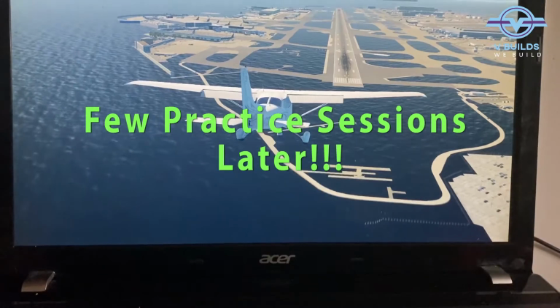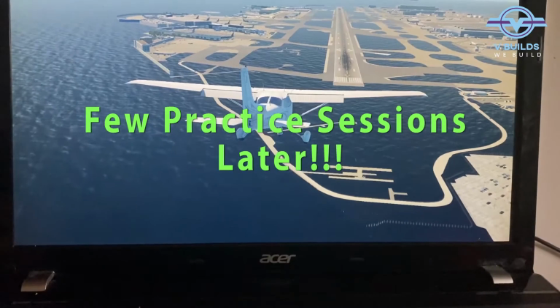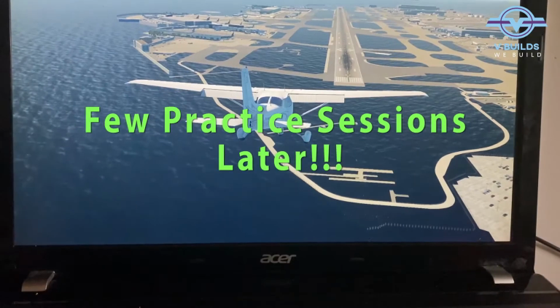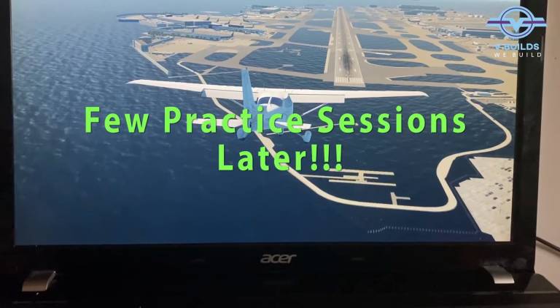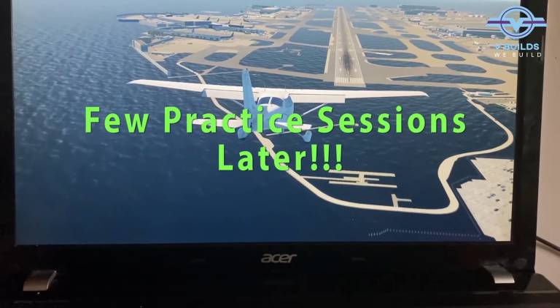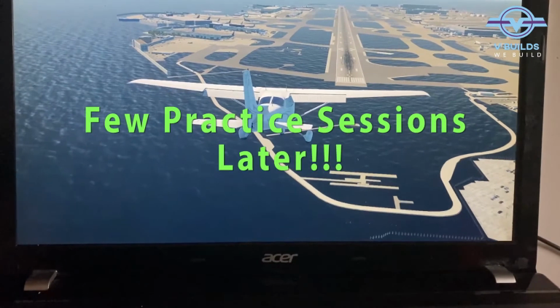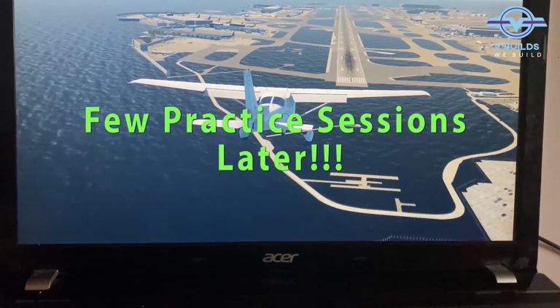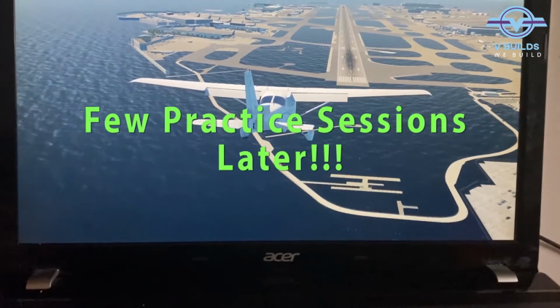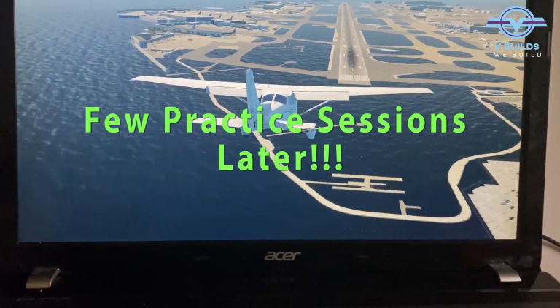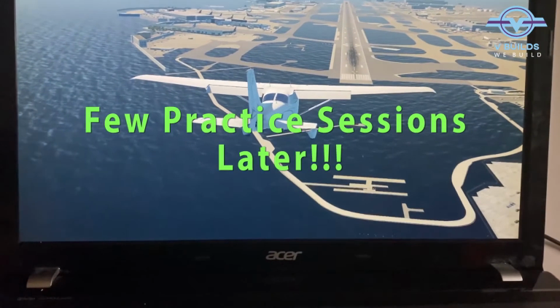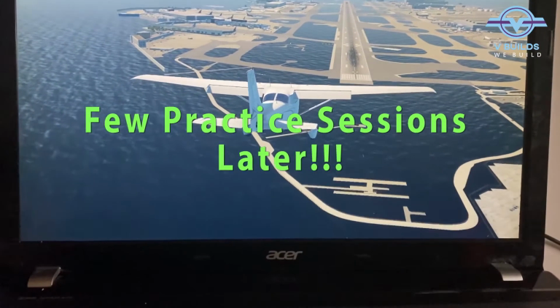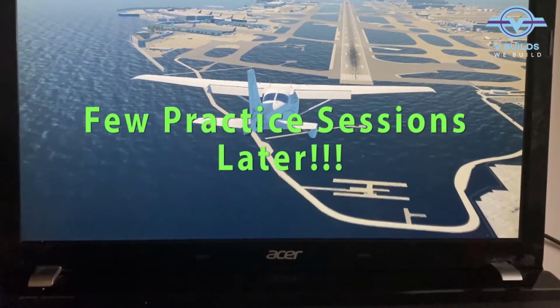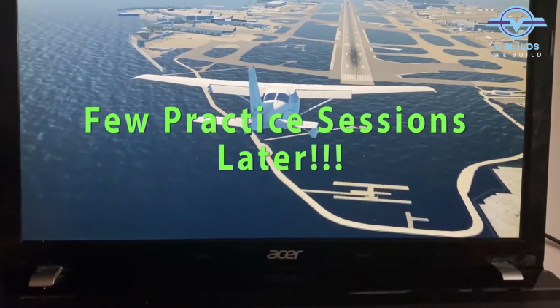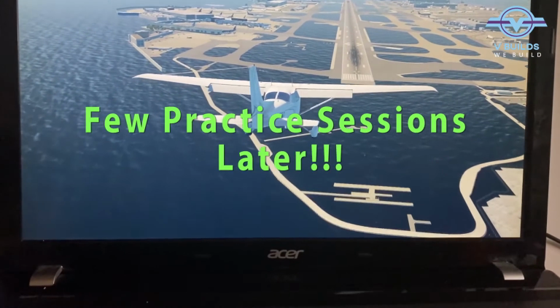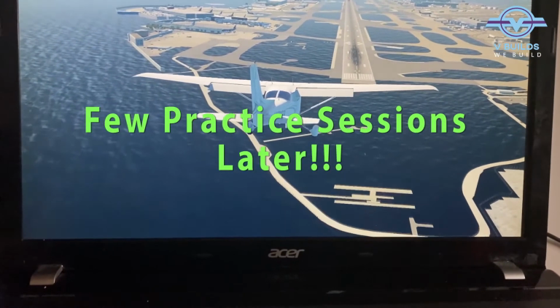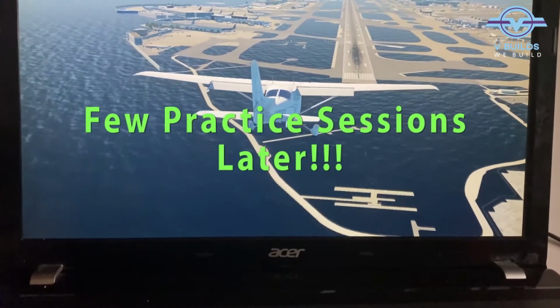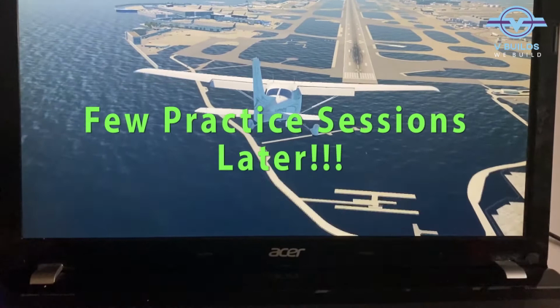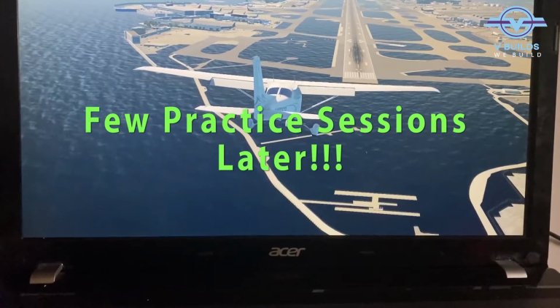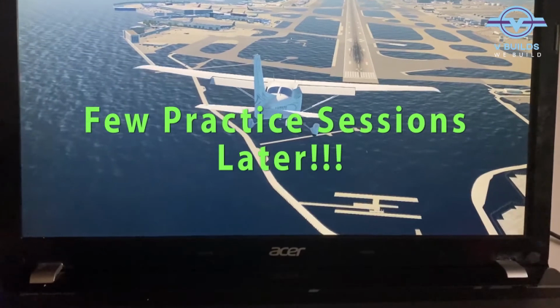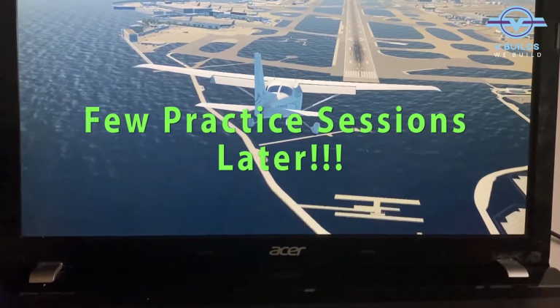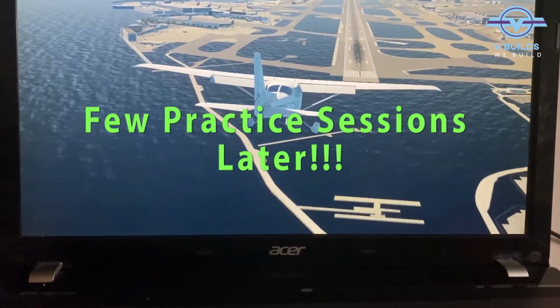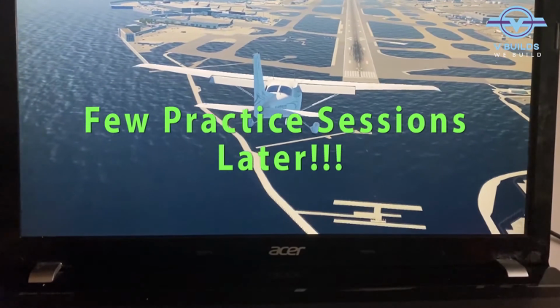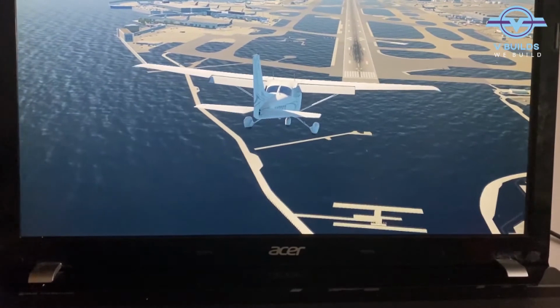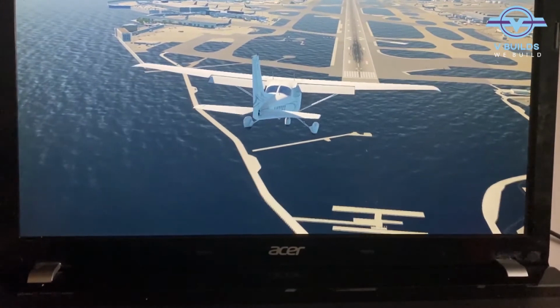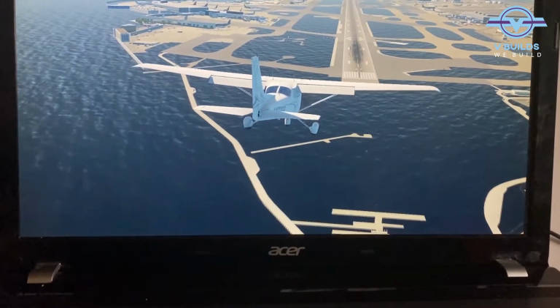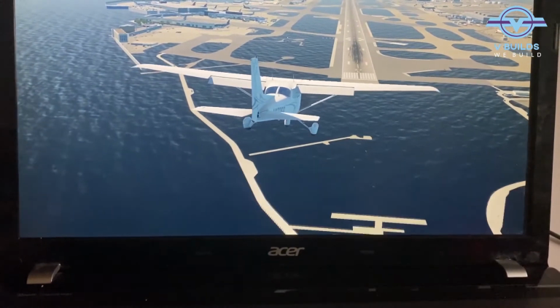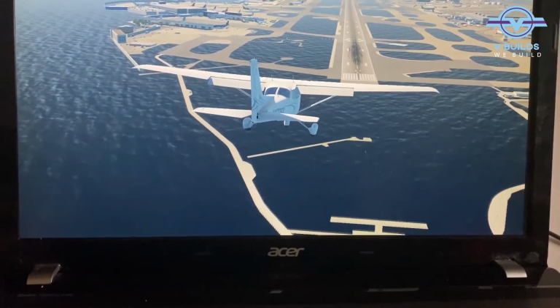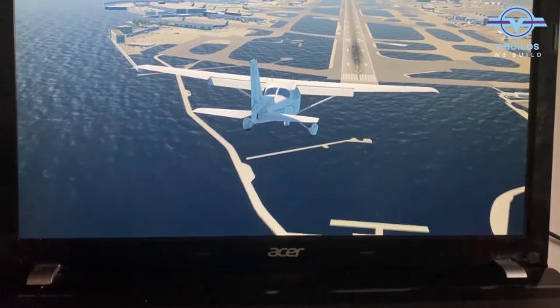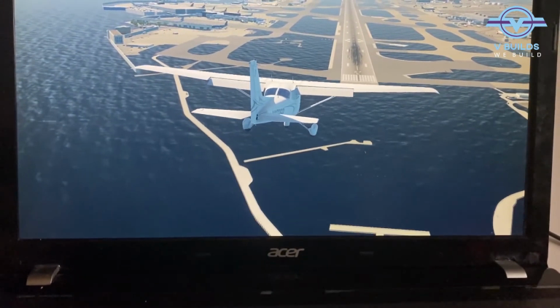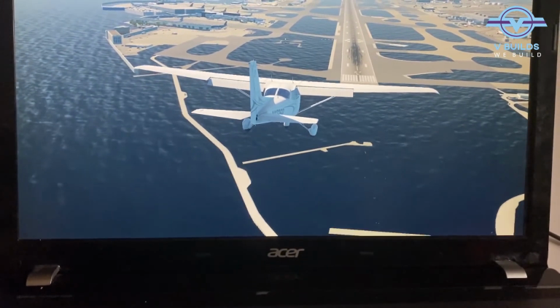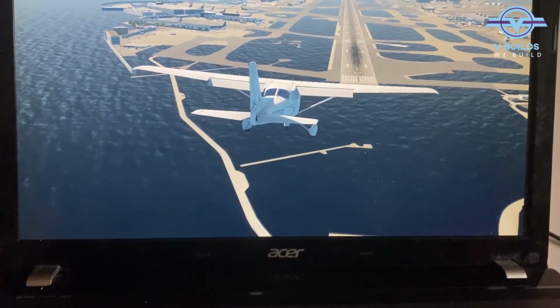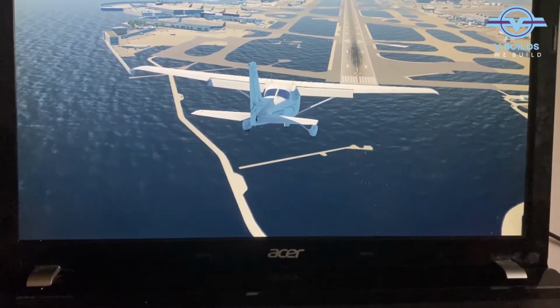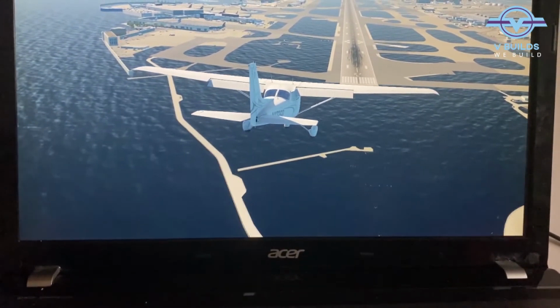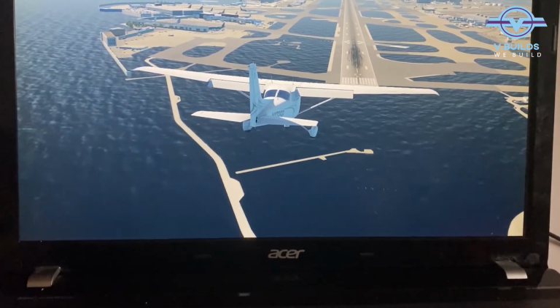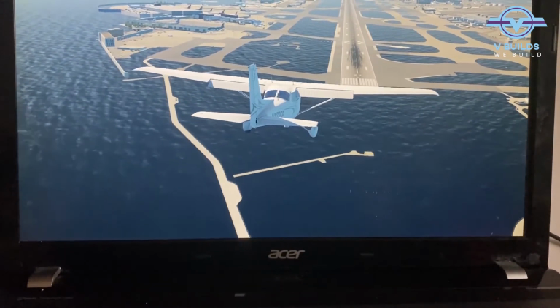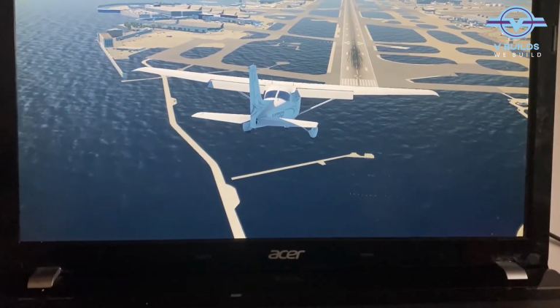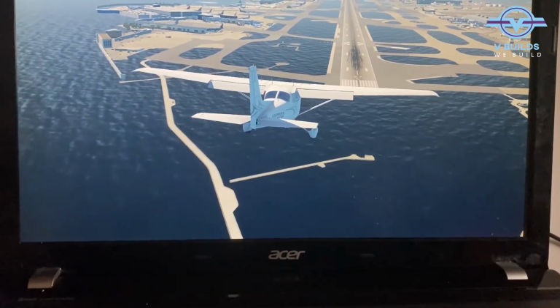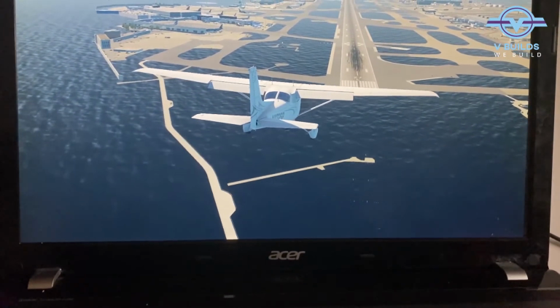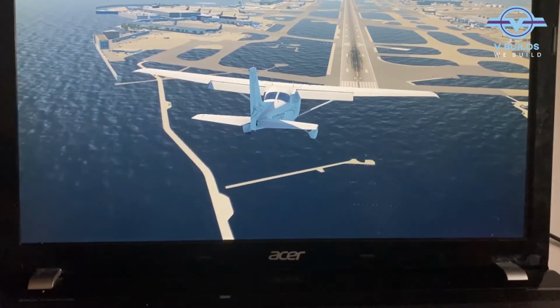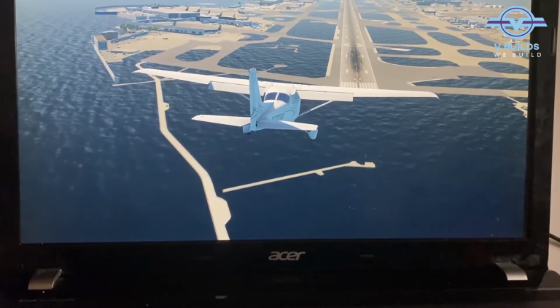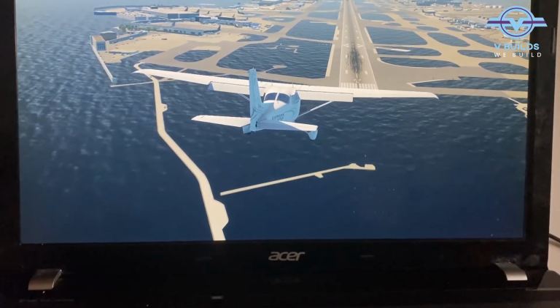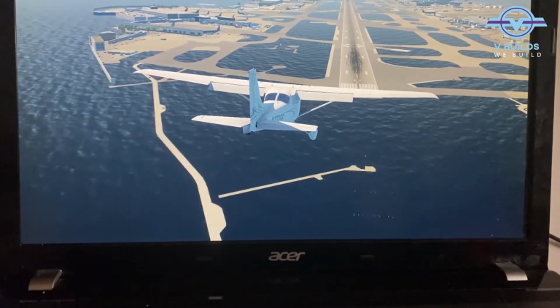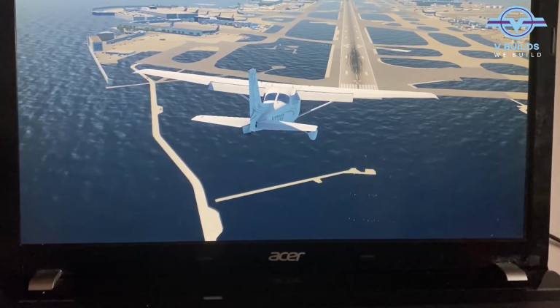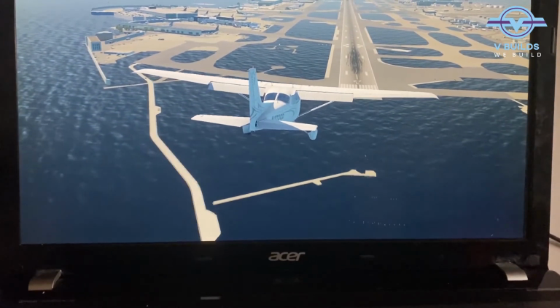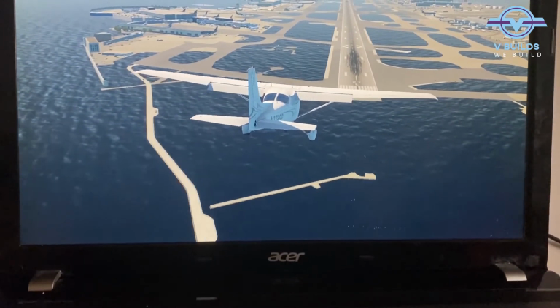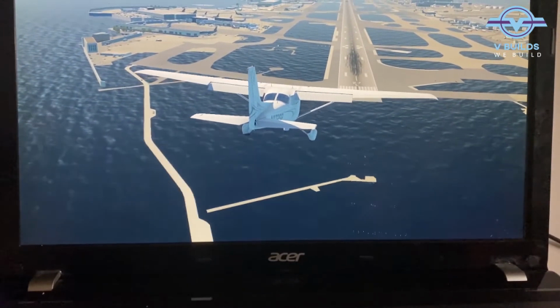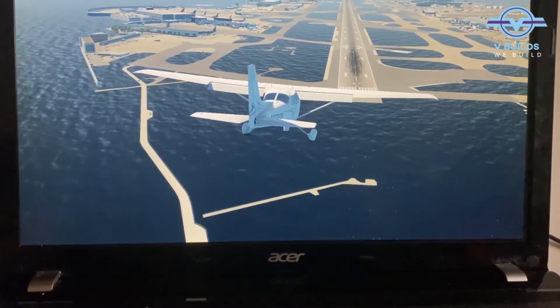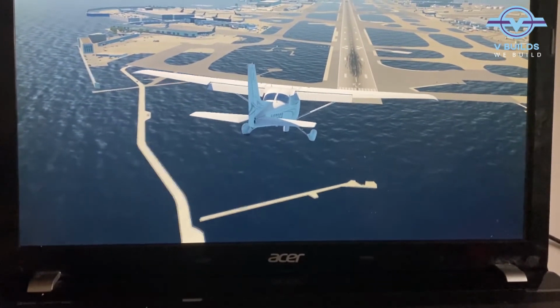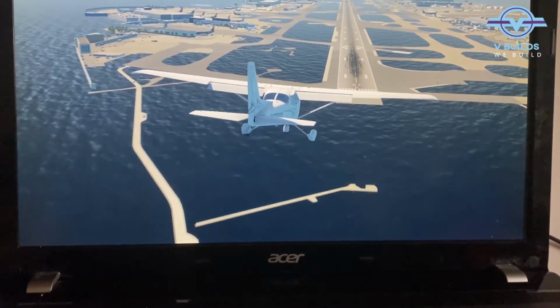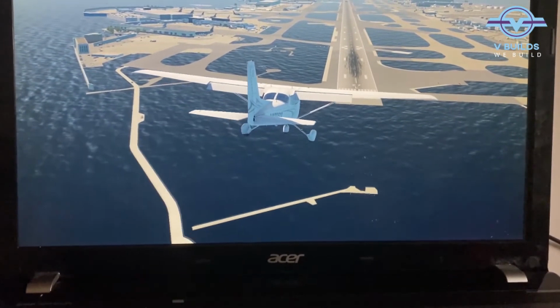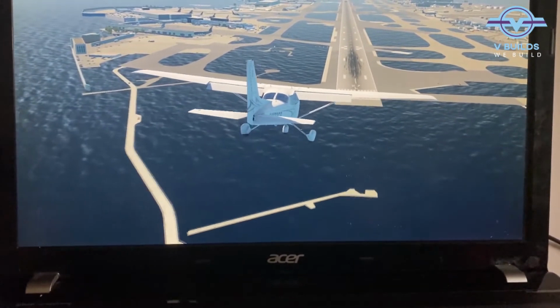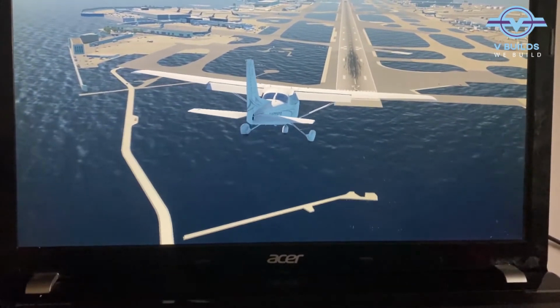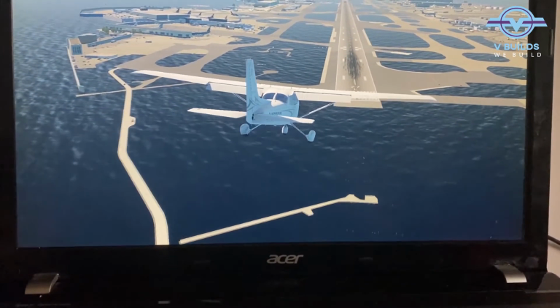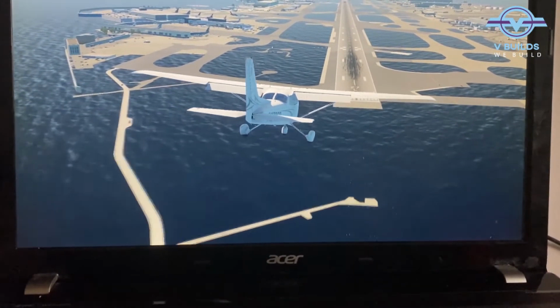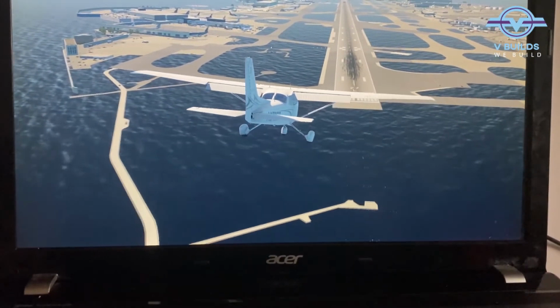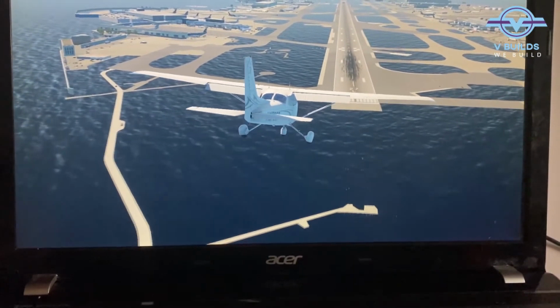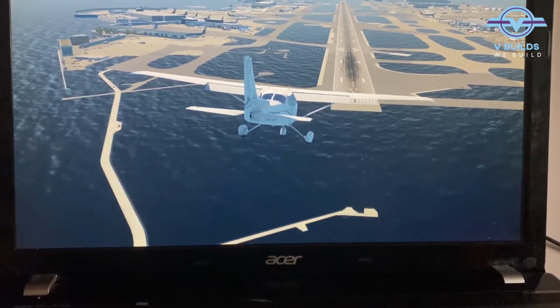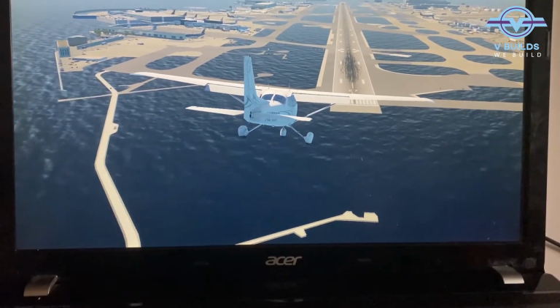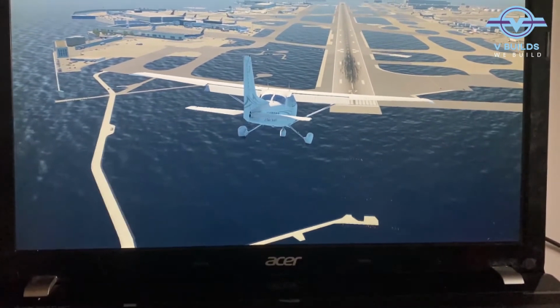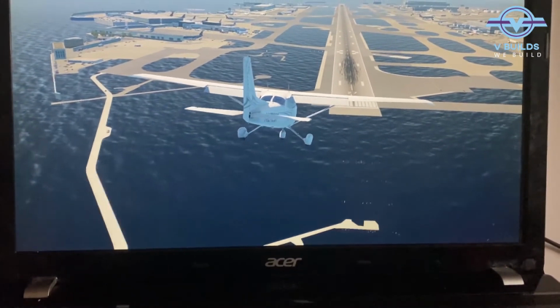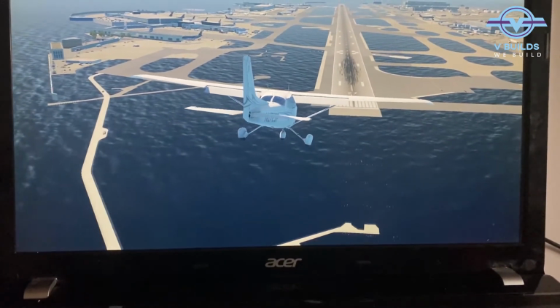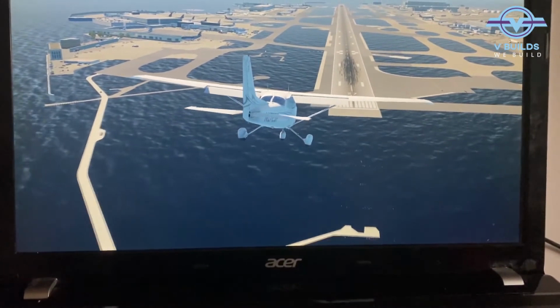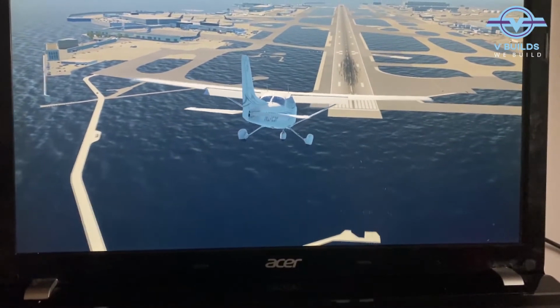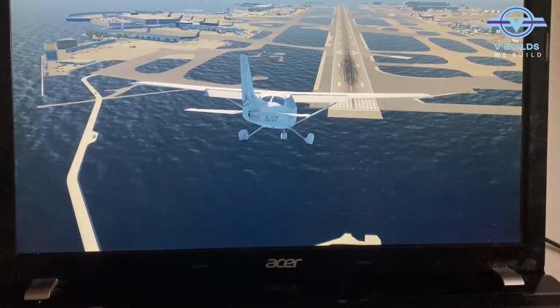Landing with the joystick. This is a replay, so let's take a look.